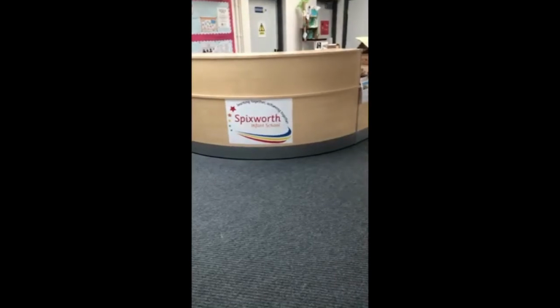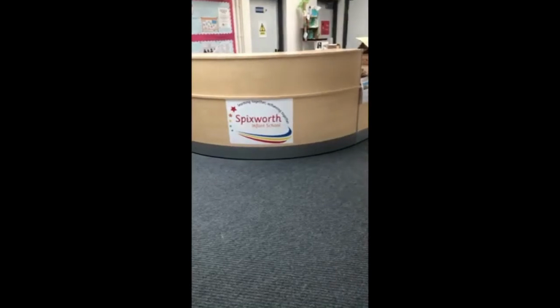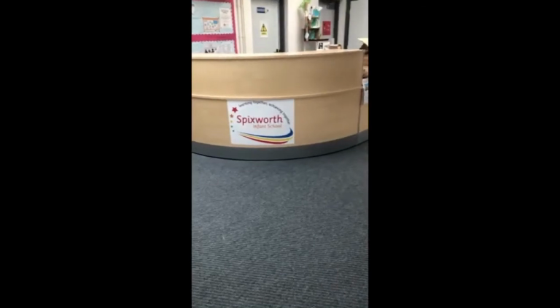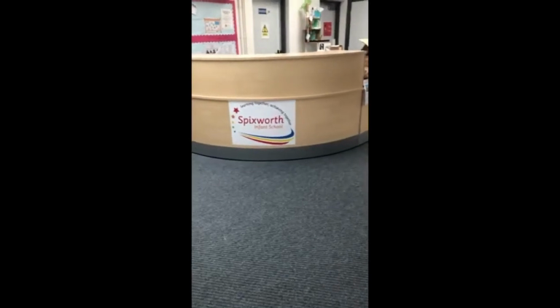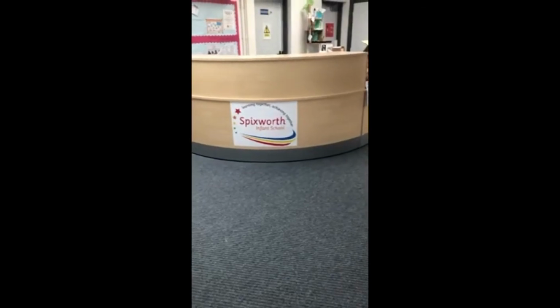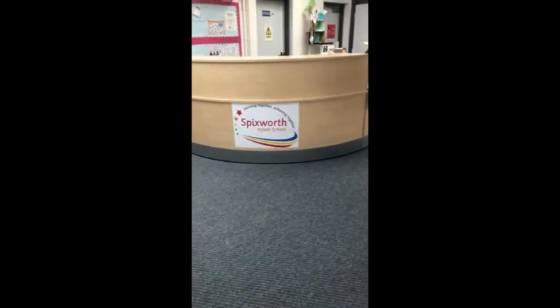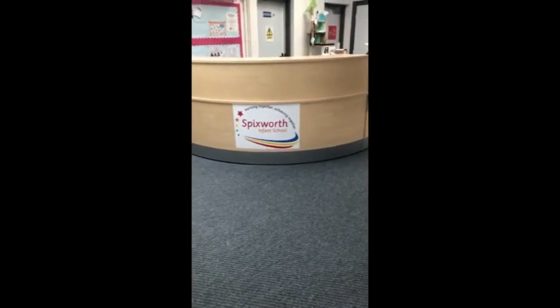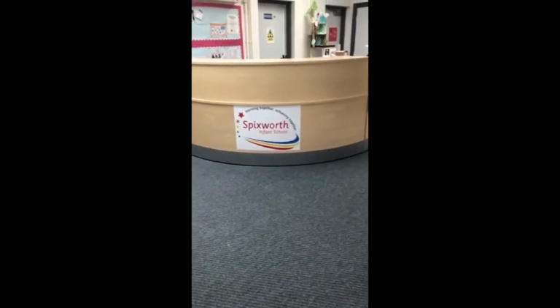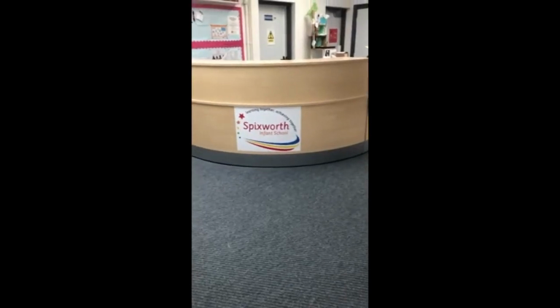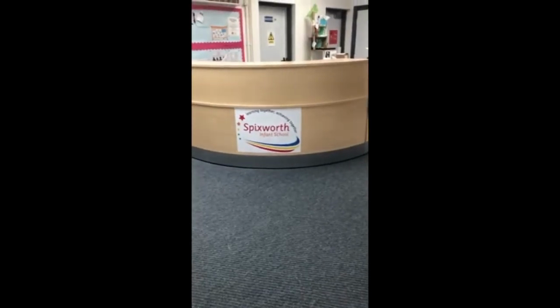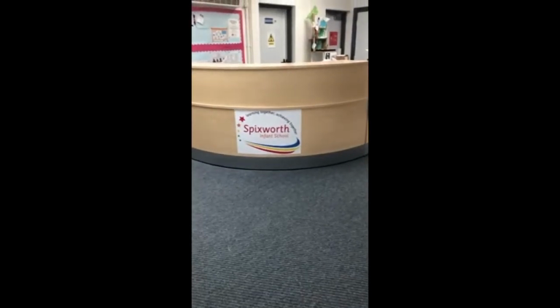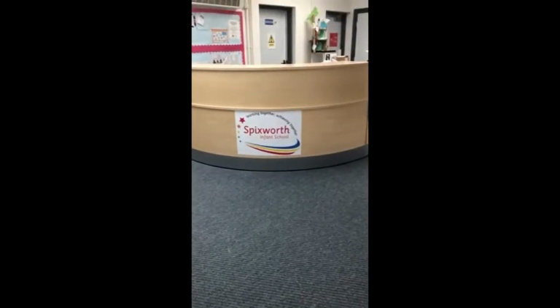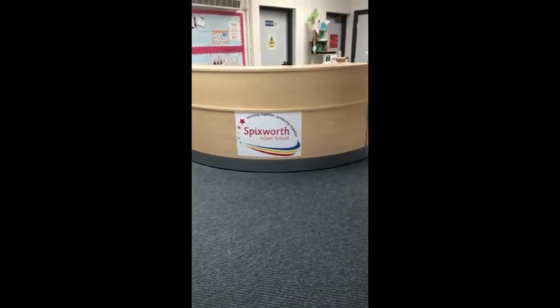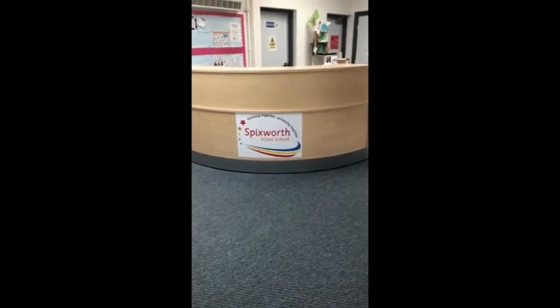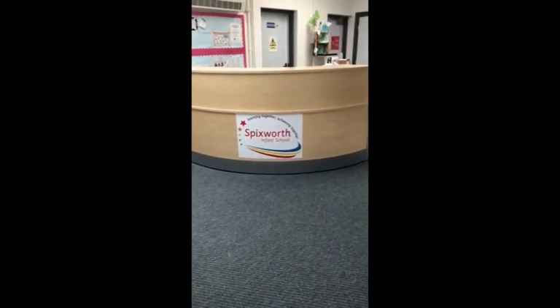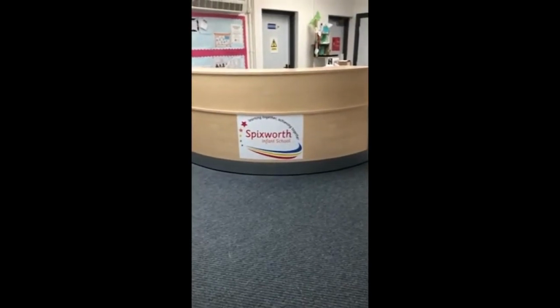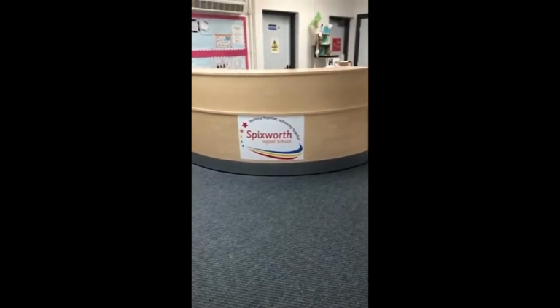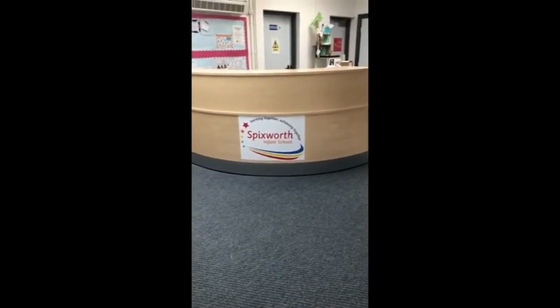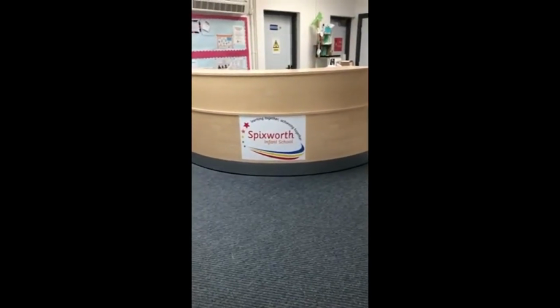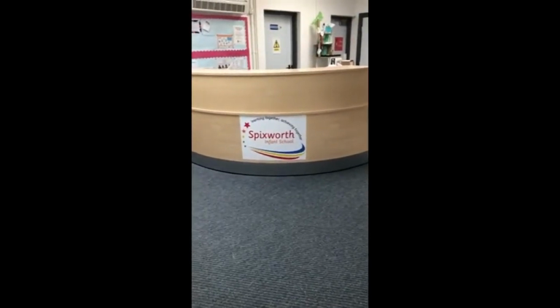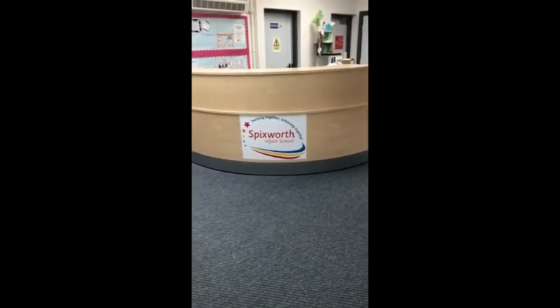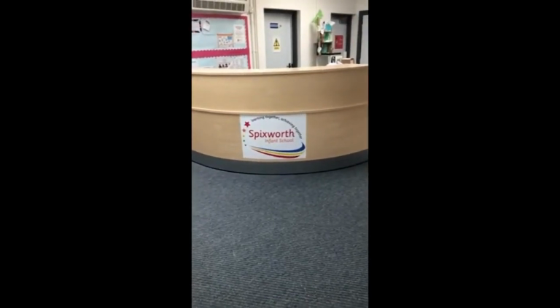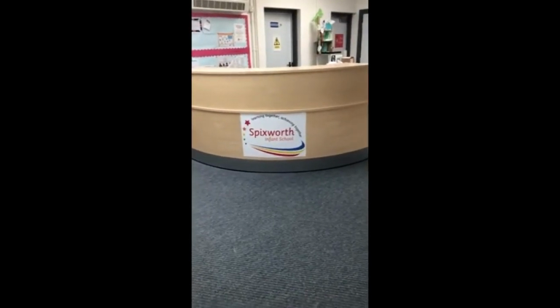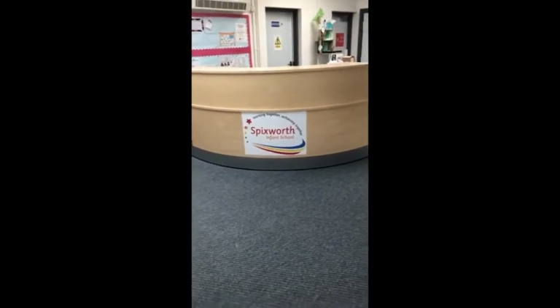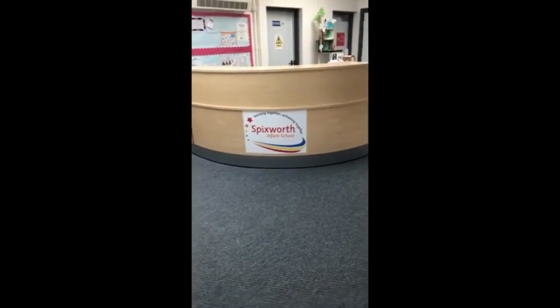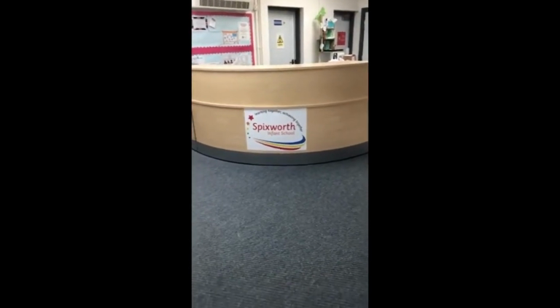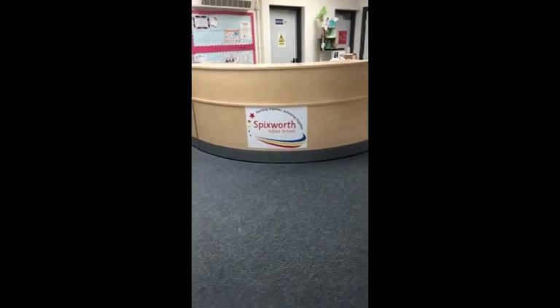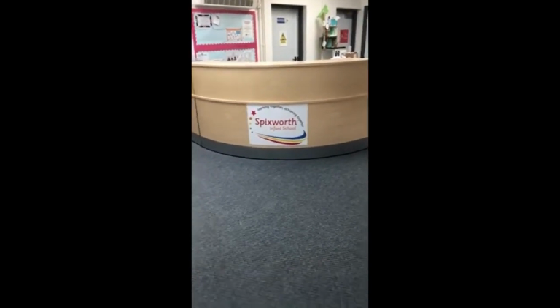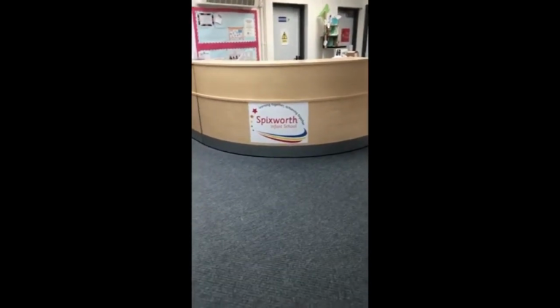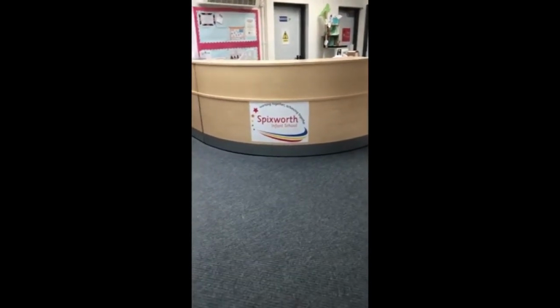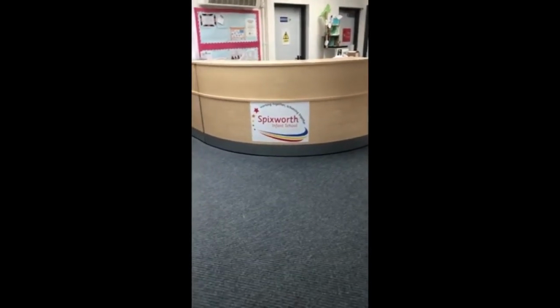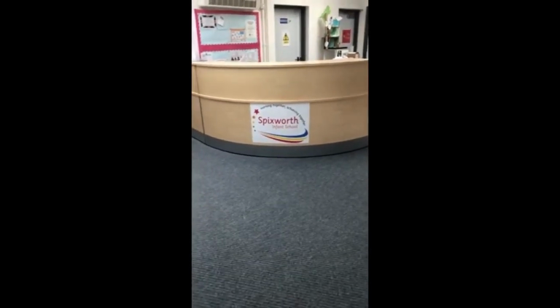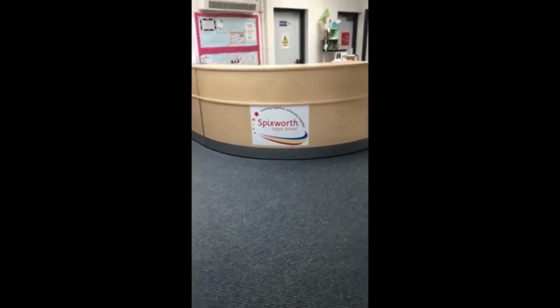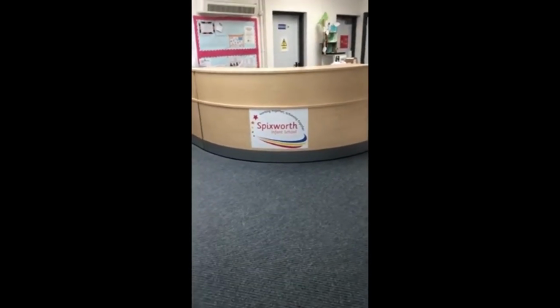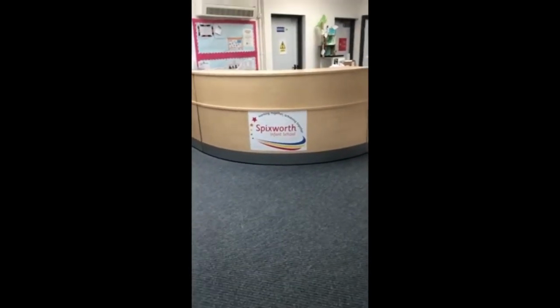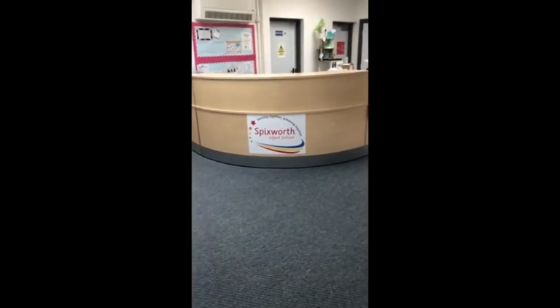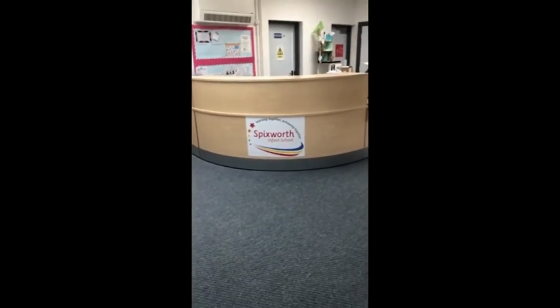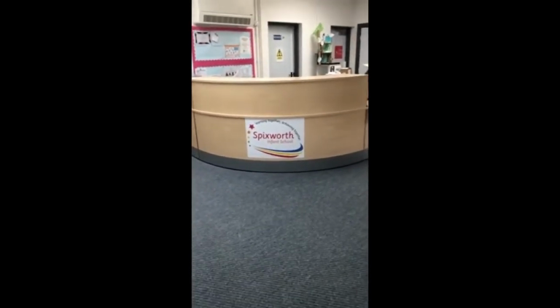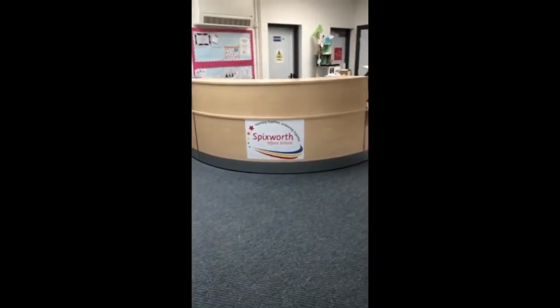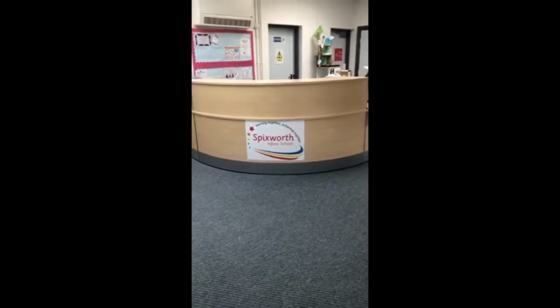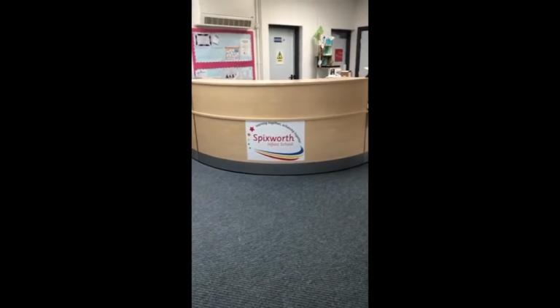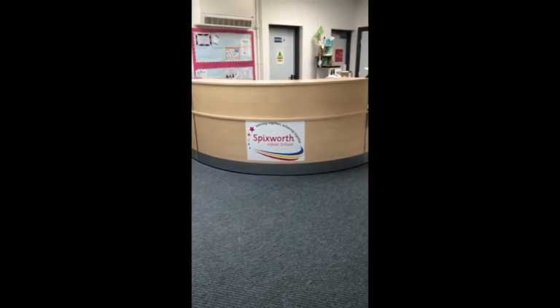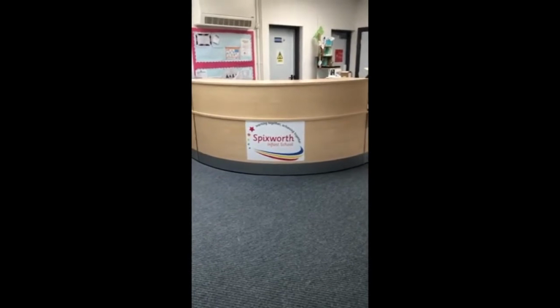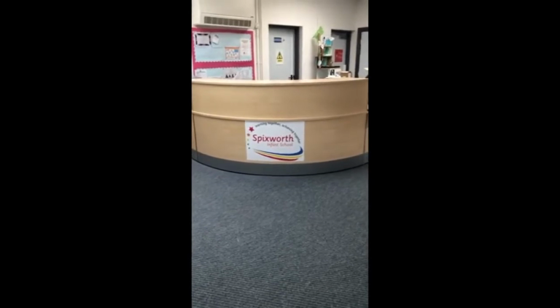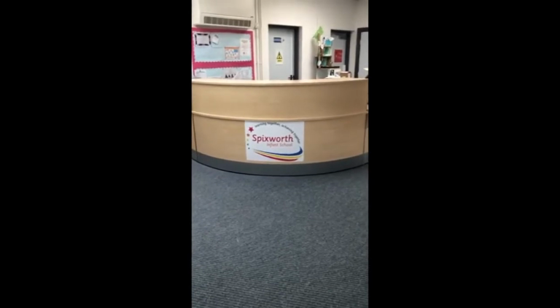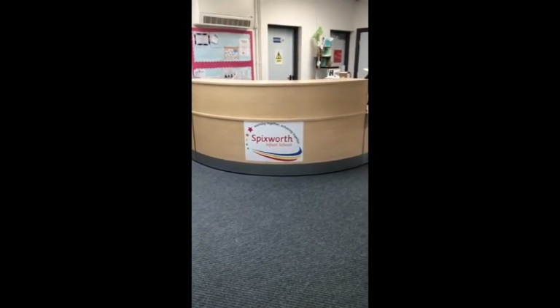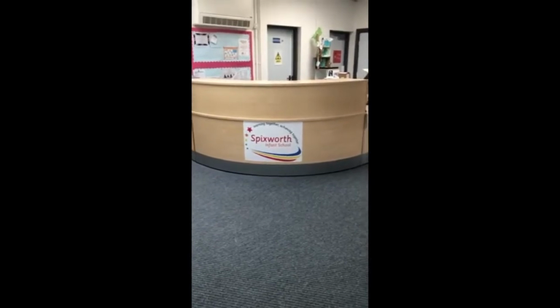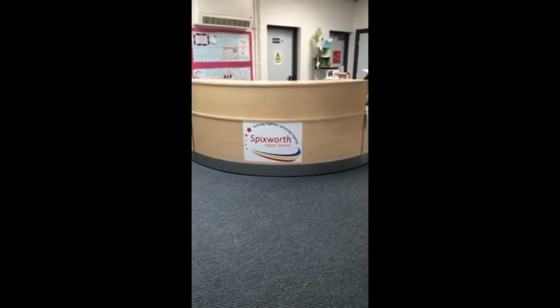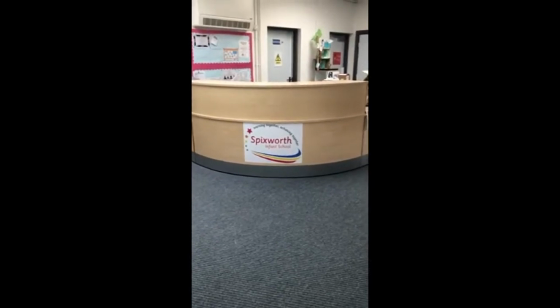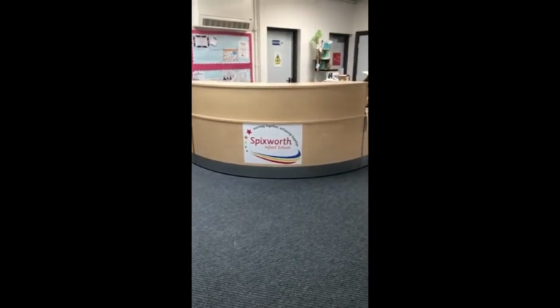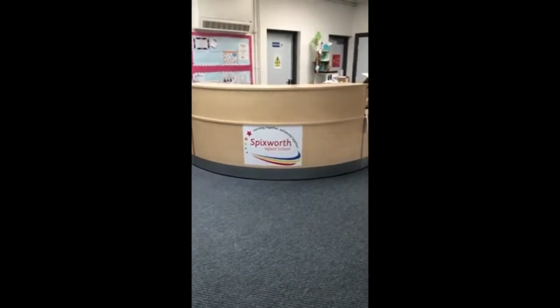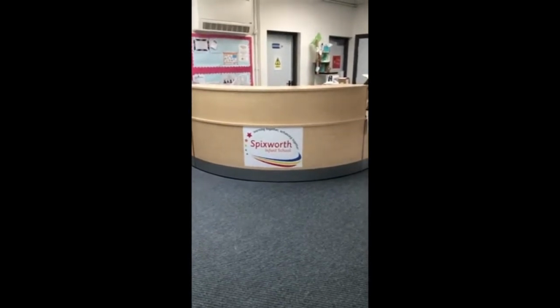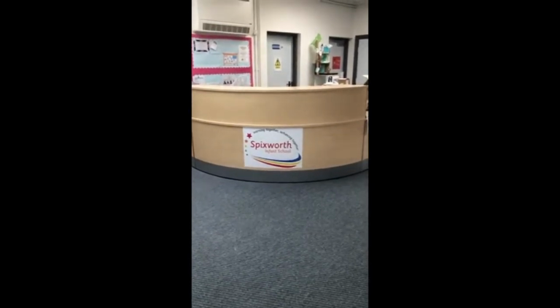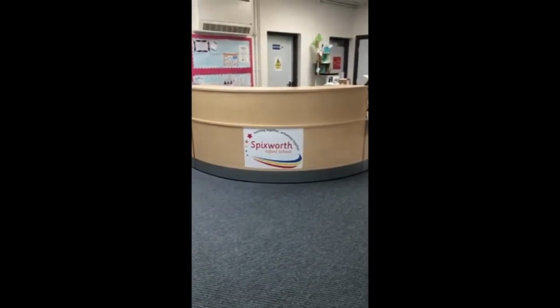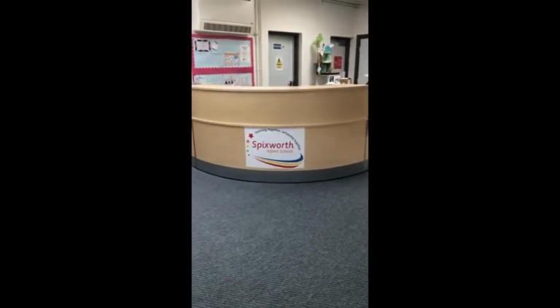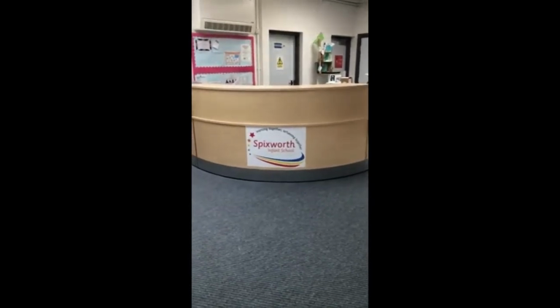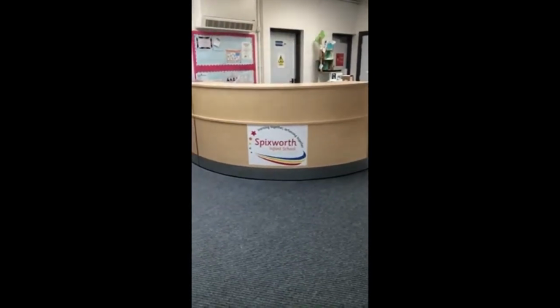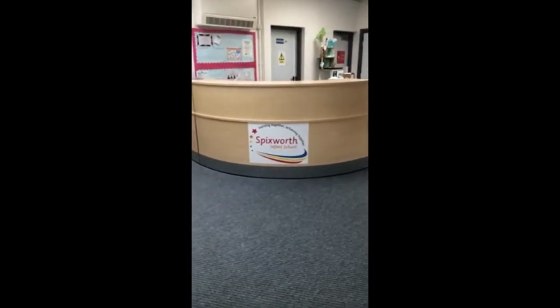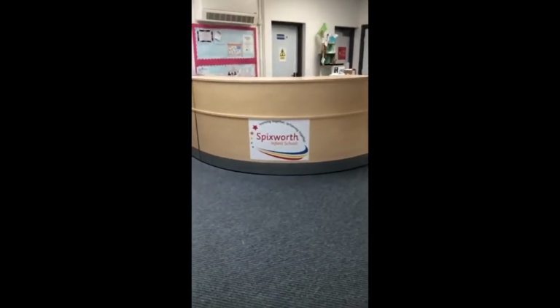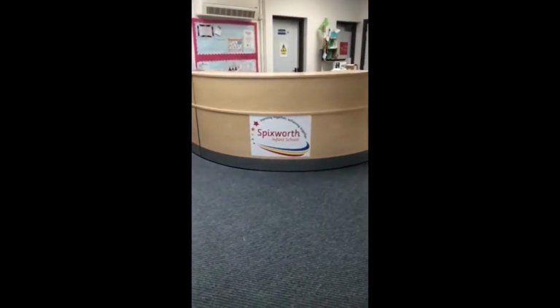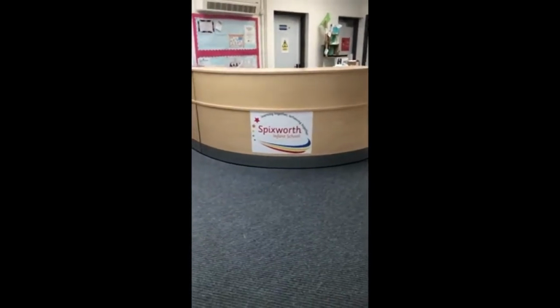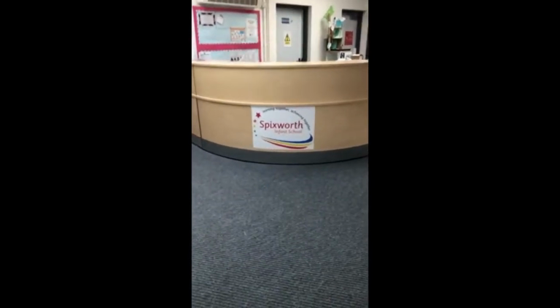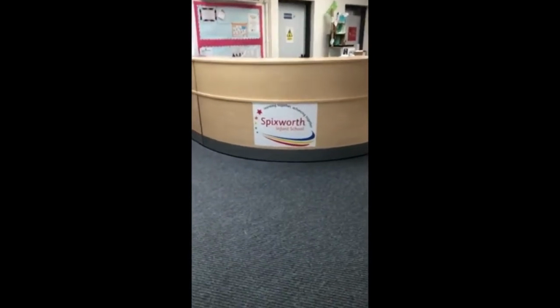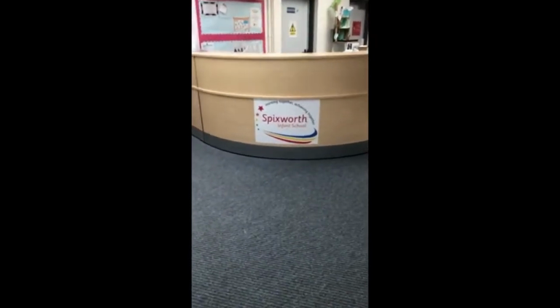Welcome to Spicksworth Infant School. Here is the reception desk where you will find Mrs Betts in the morning and Mrs Read in the afternoon.